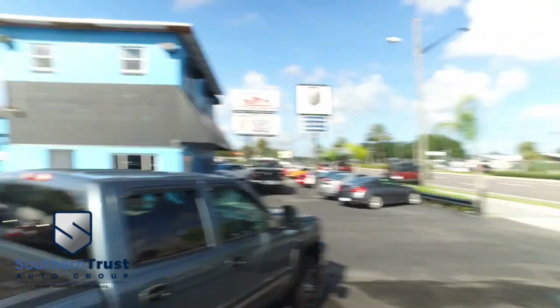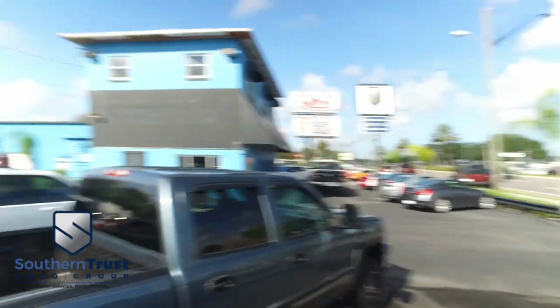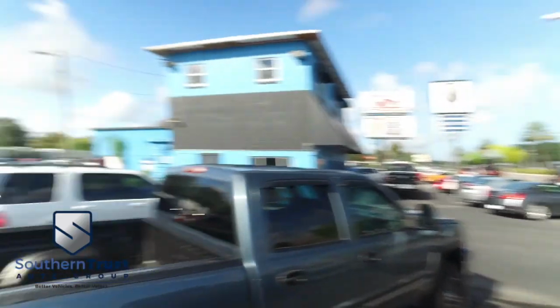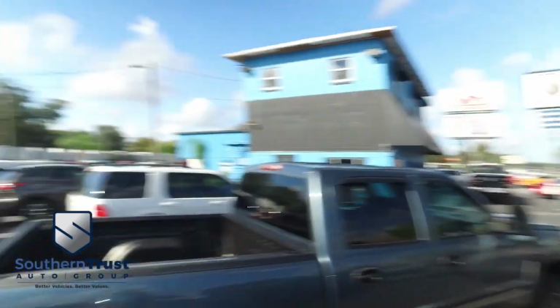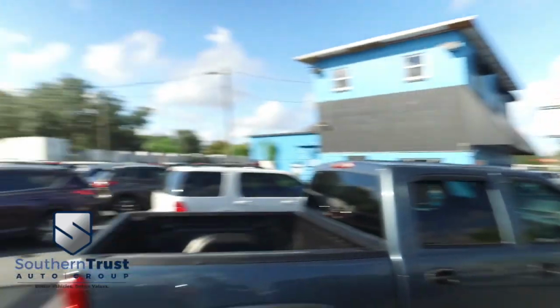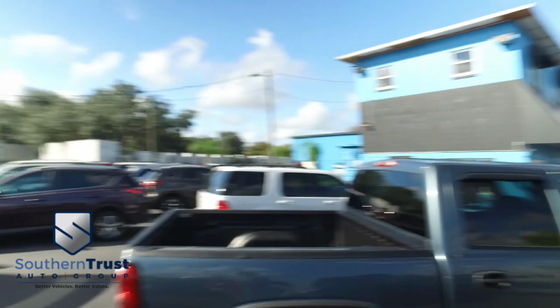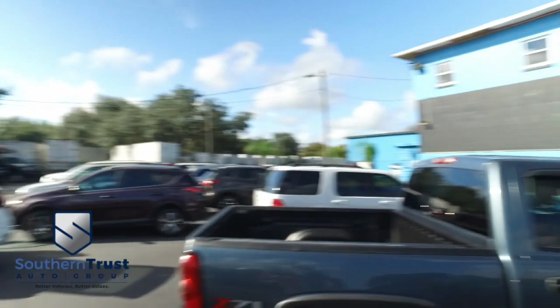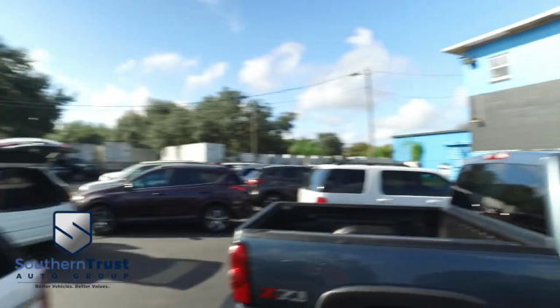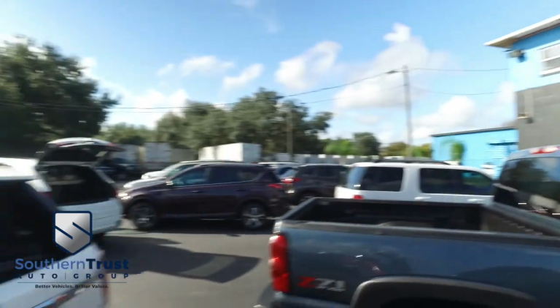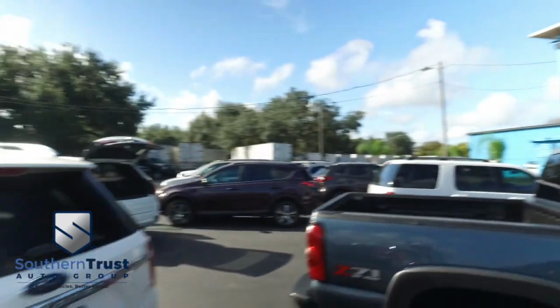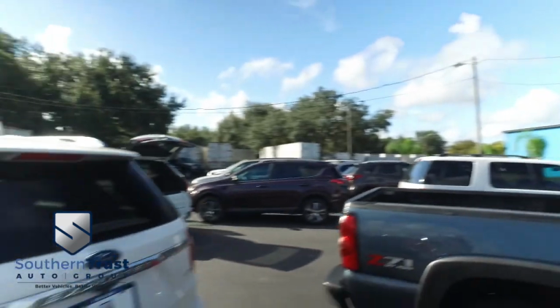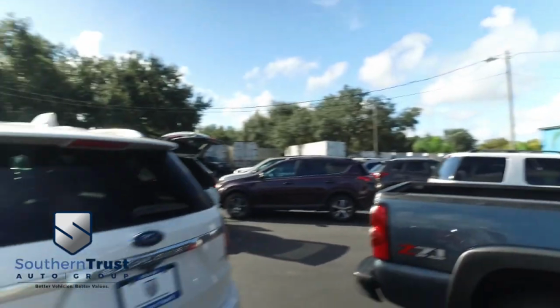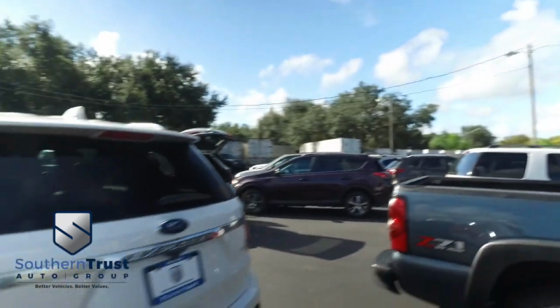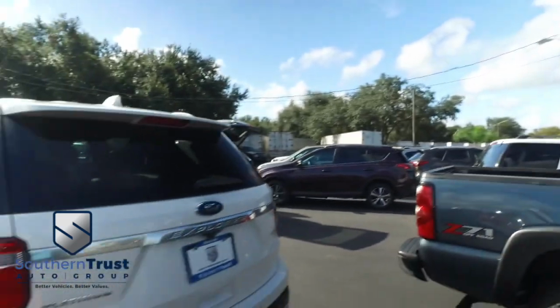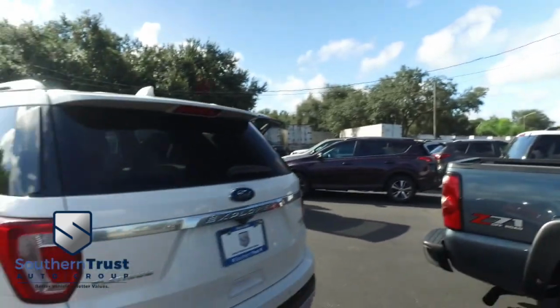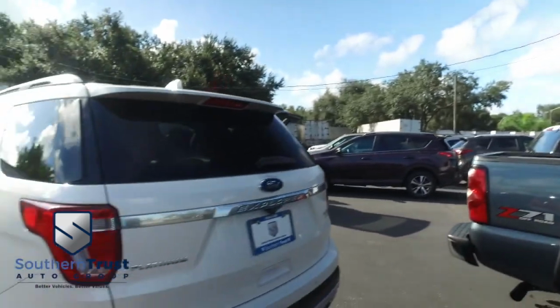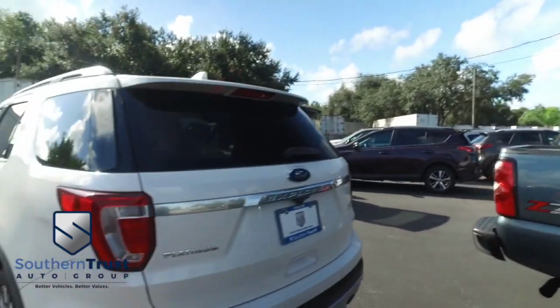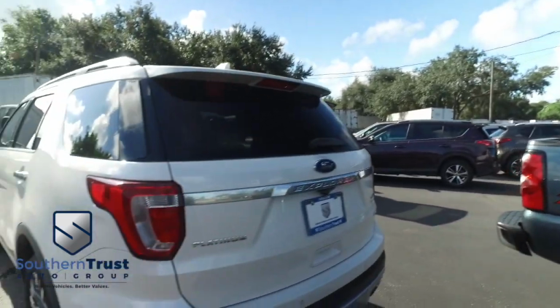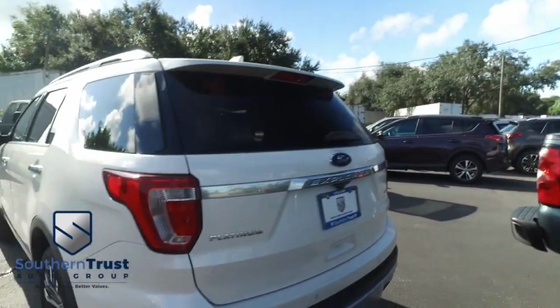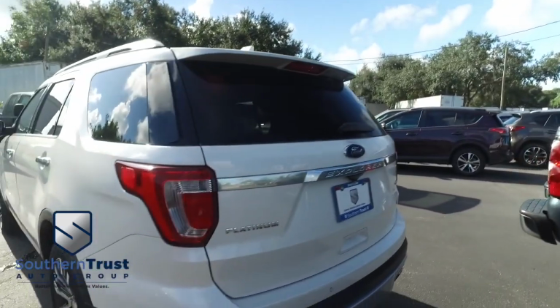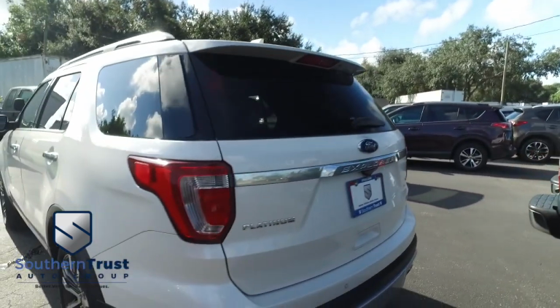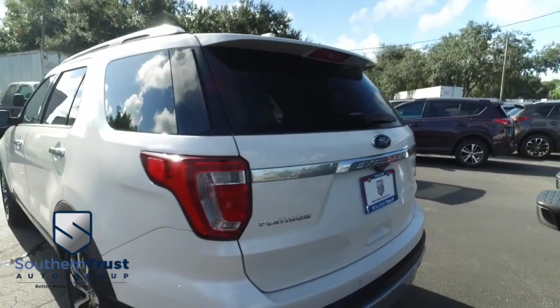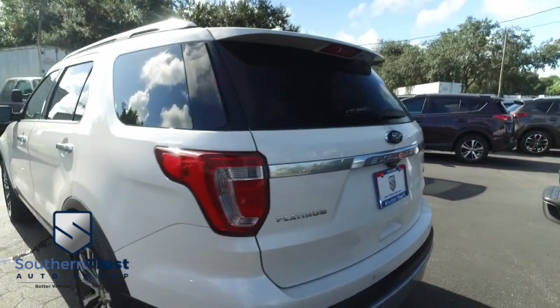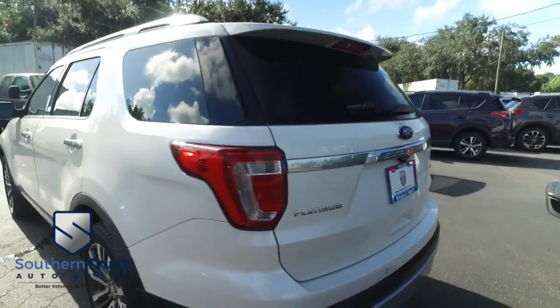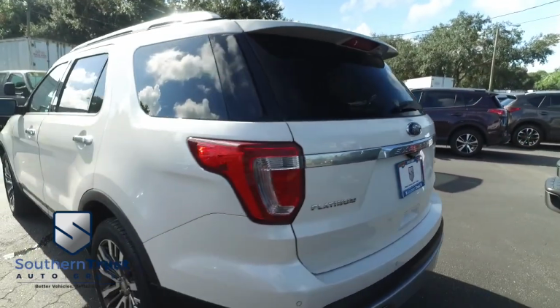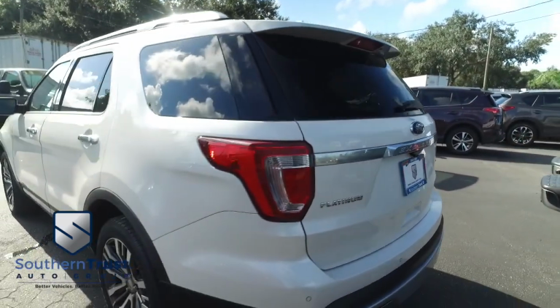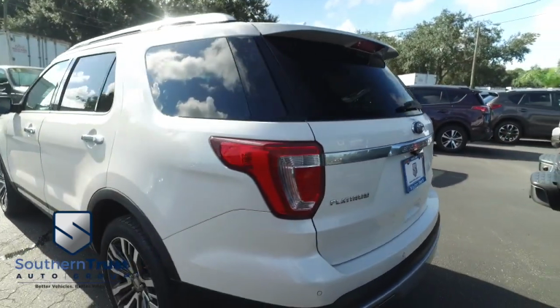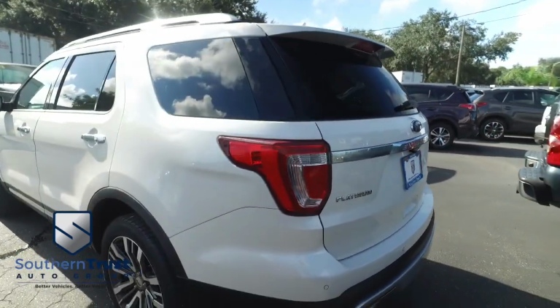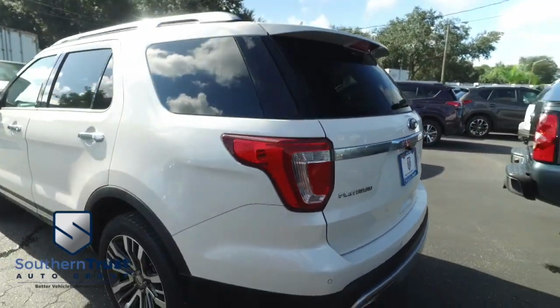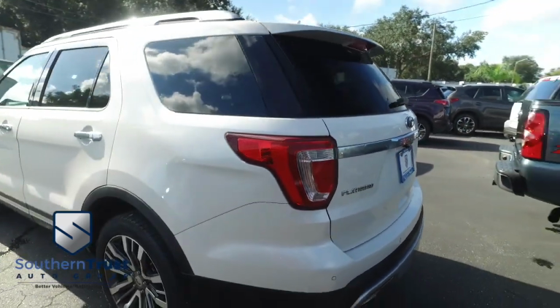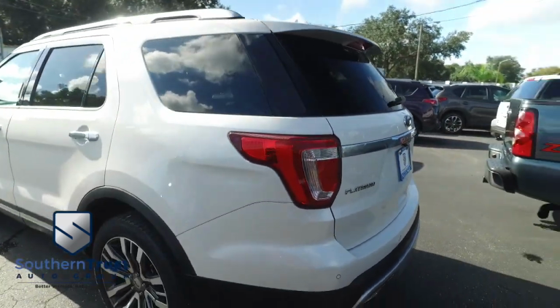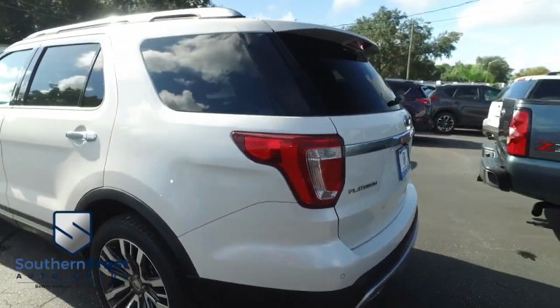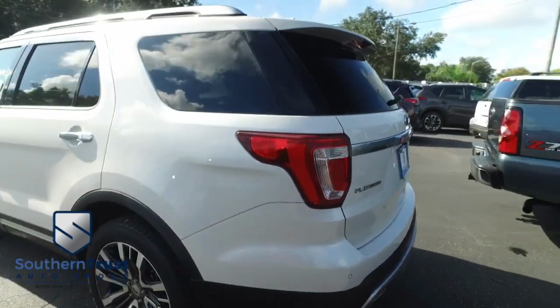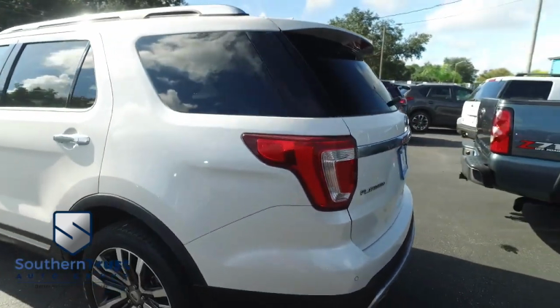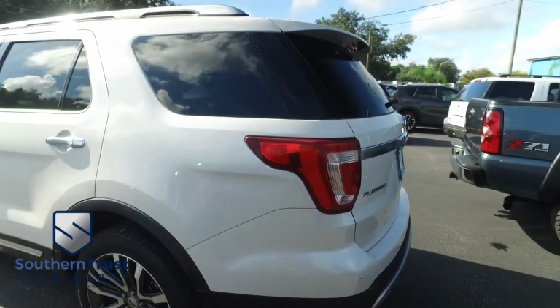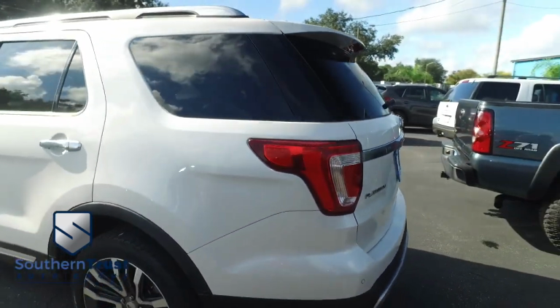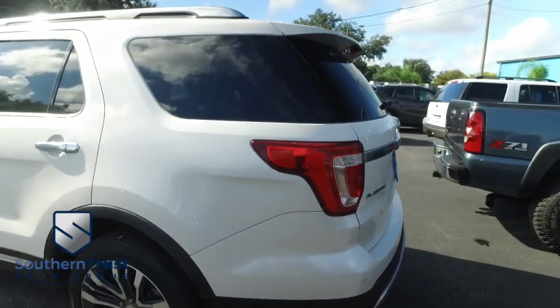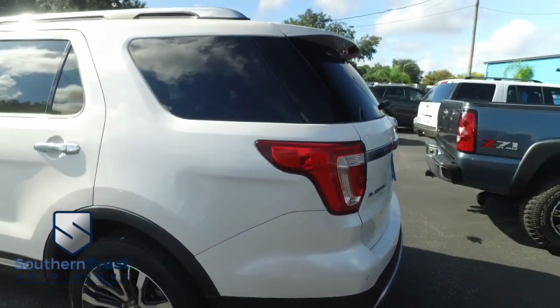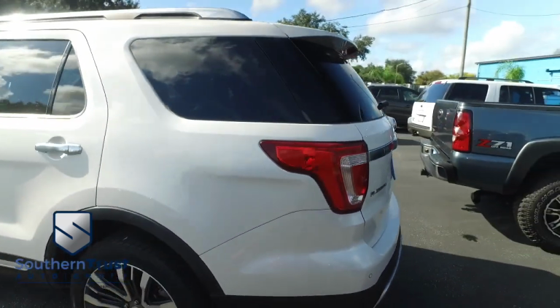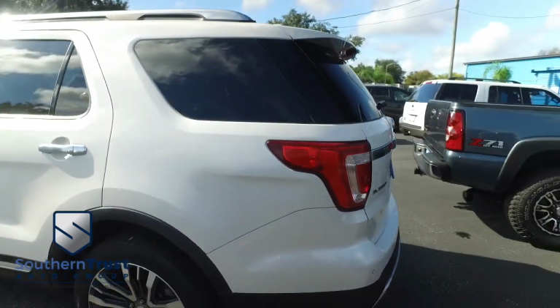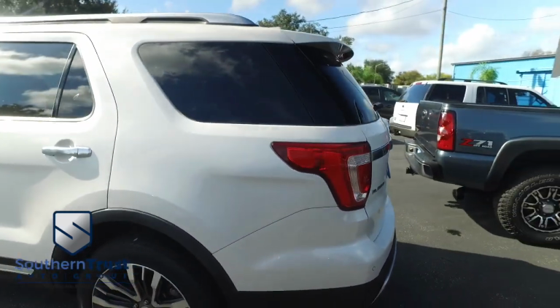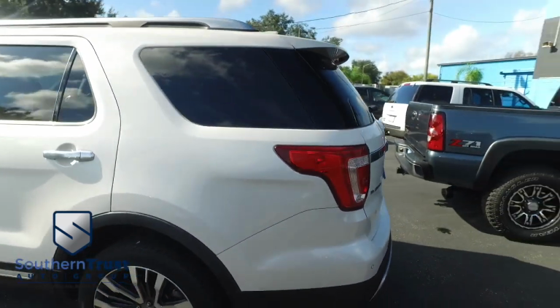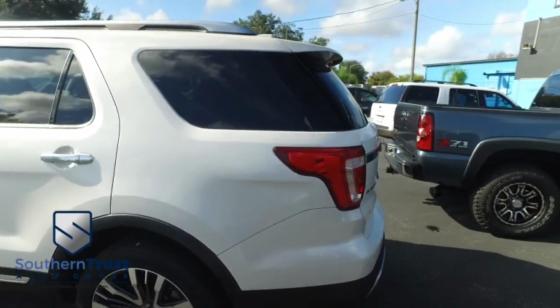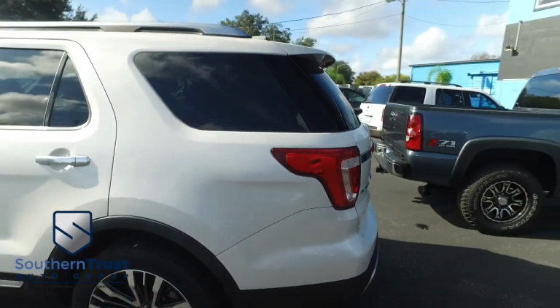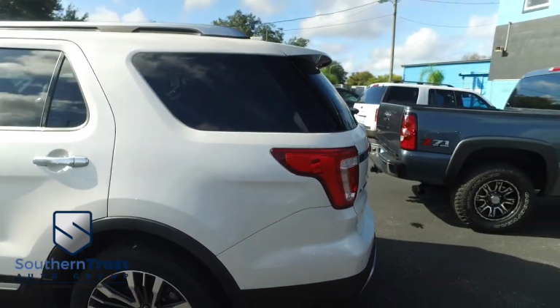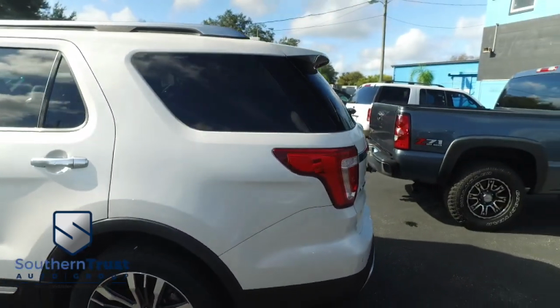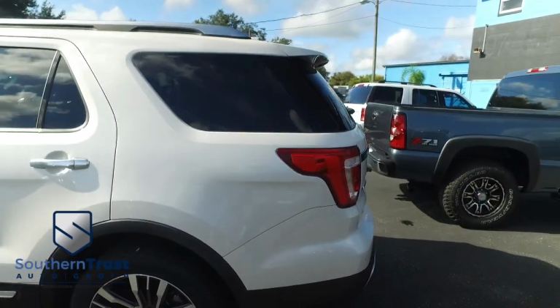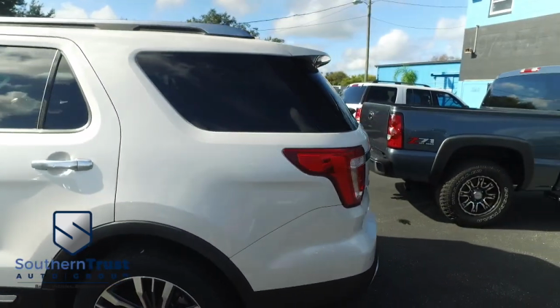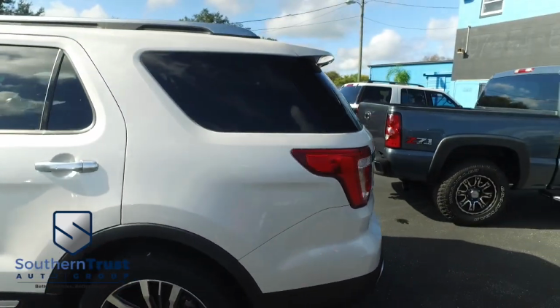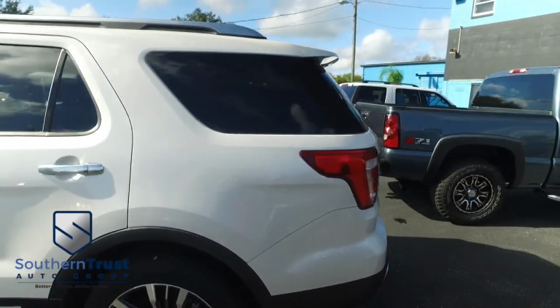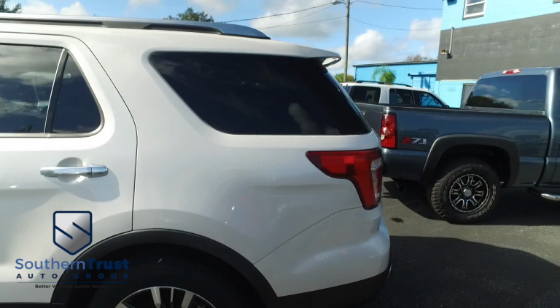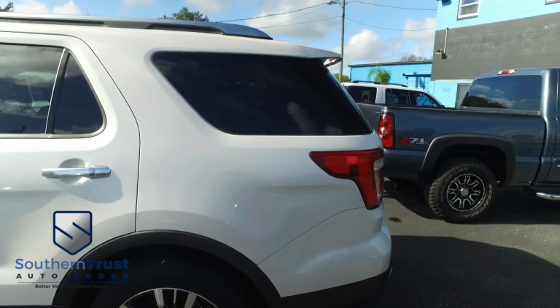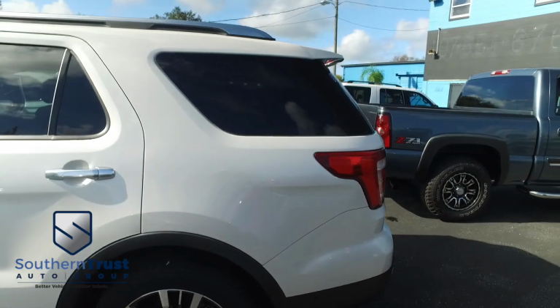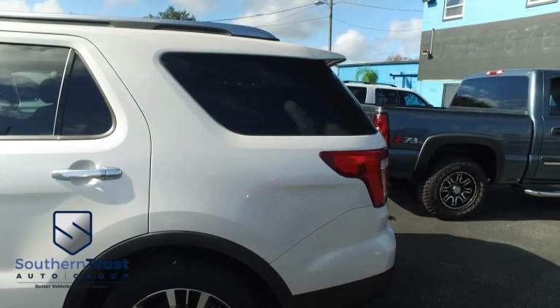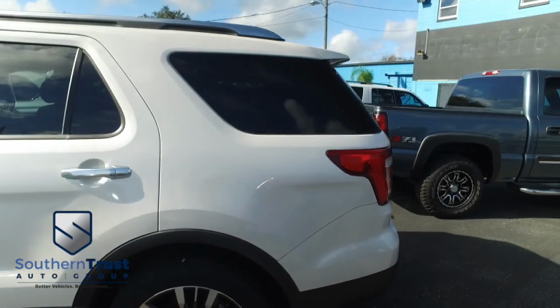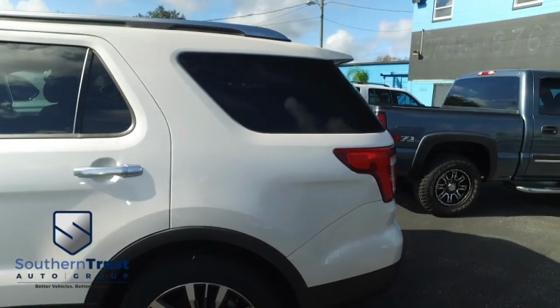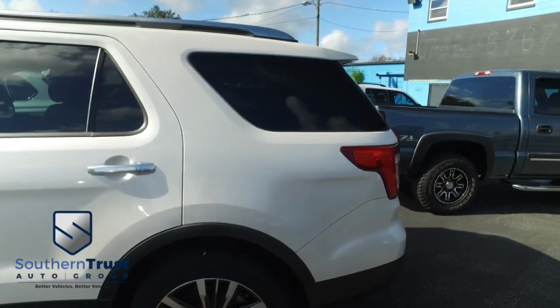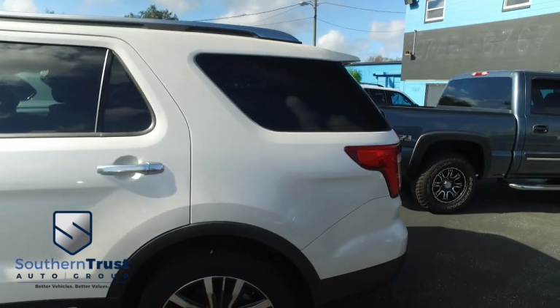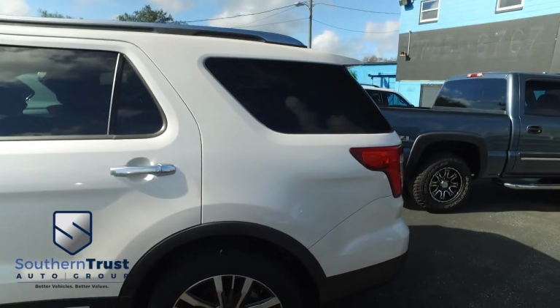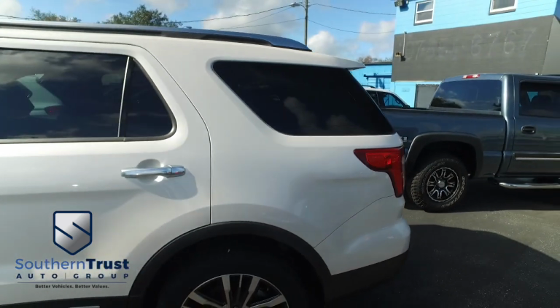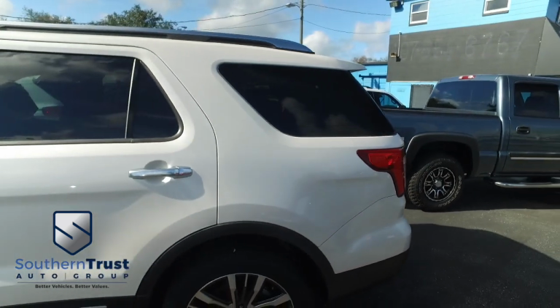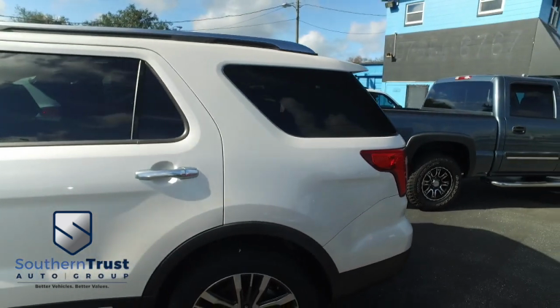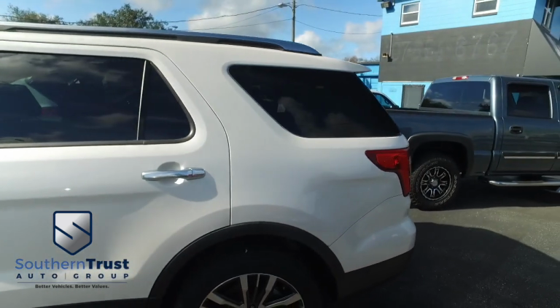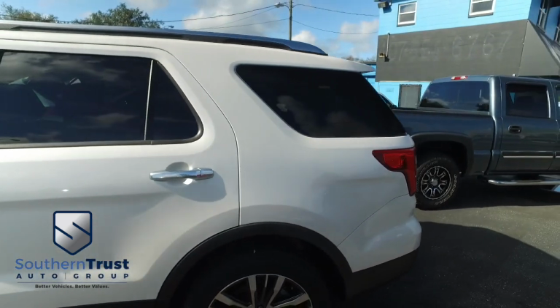Today, Southern Trust proudly presents this beautiful 2016 — looking crispy, looking clean, looking lean, looking mean — Ford Explorer four-door SUV.